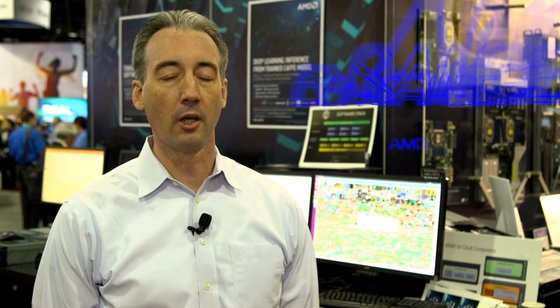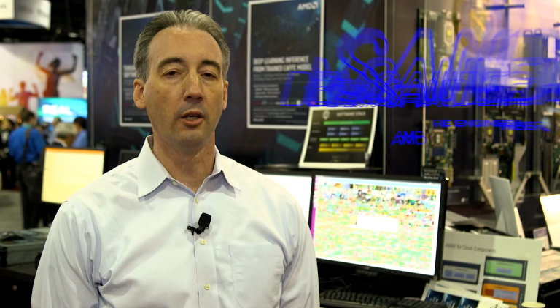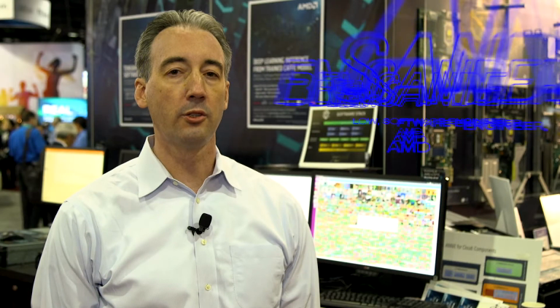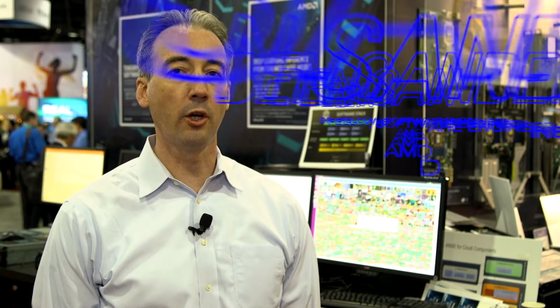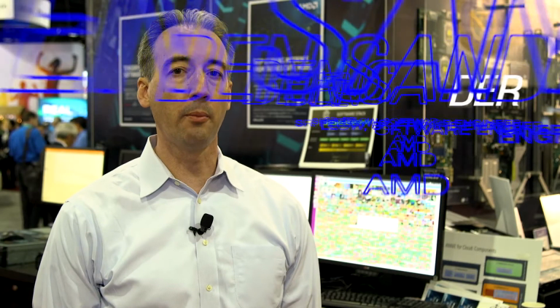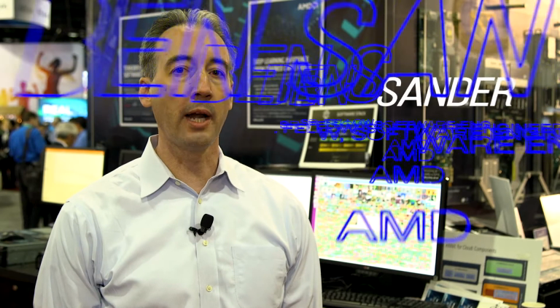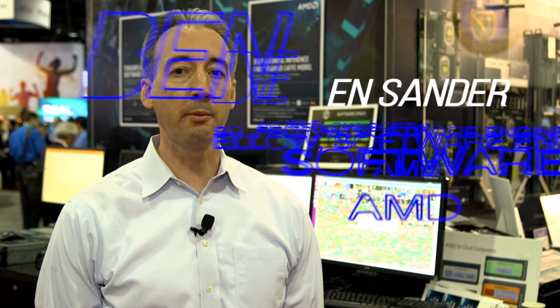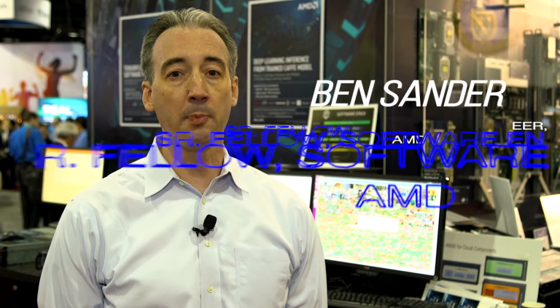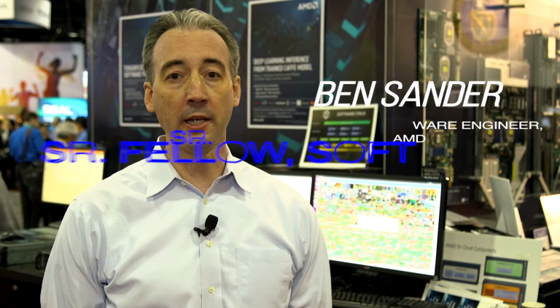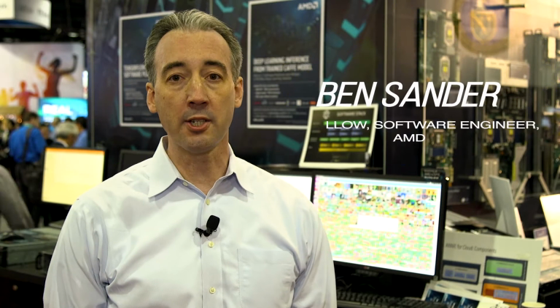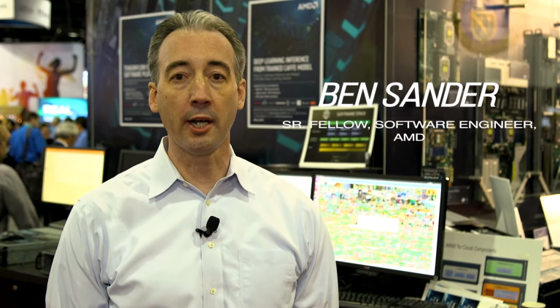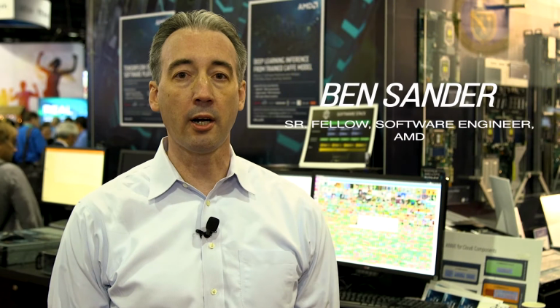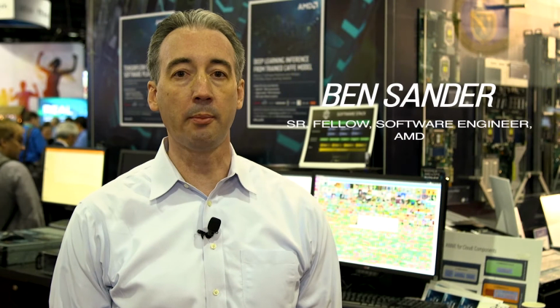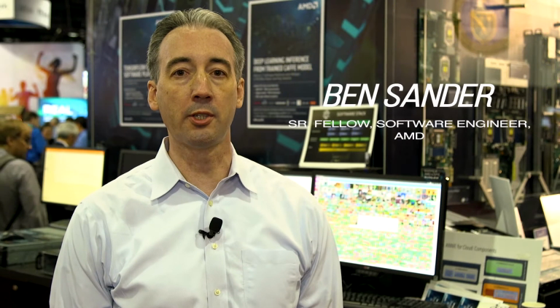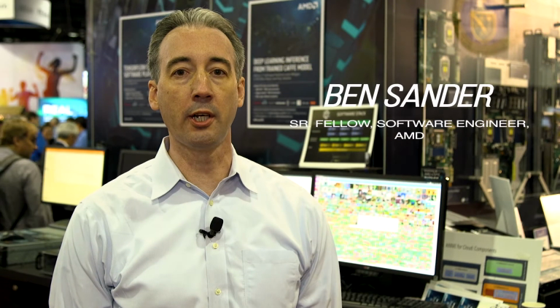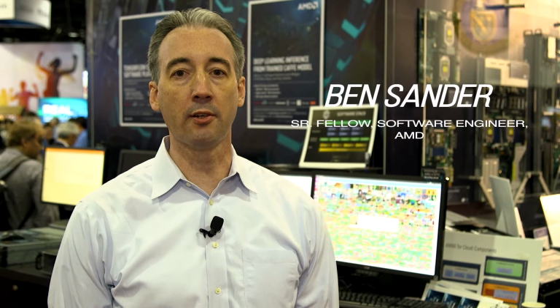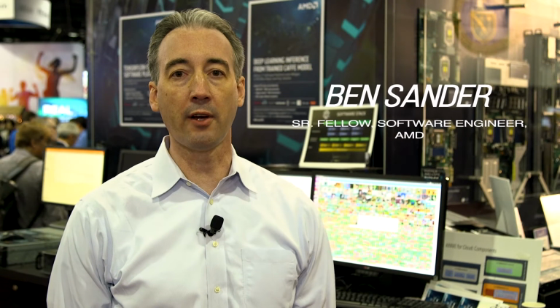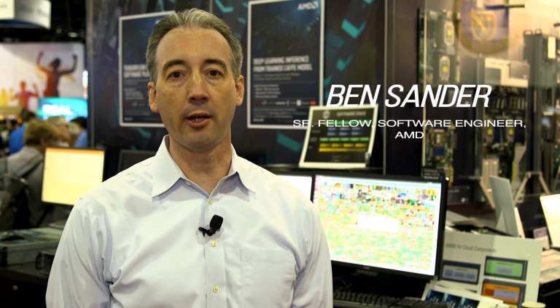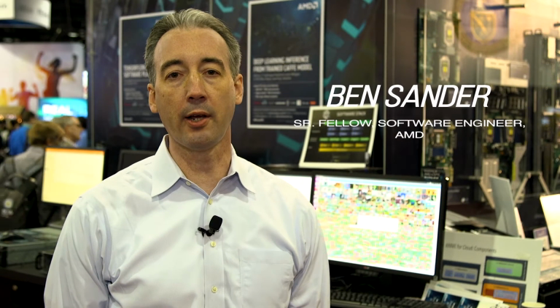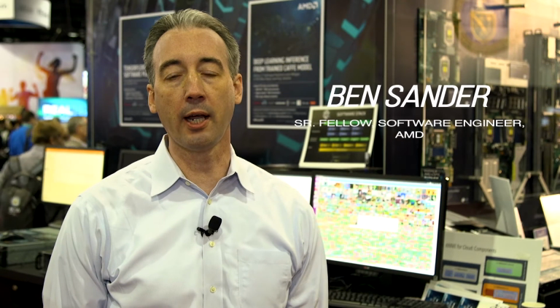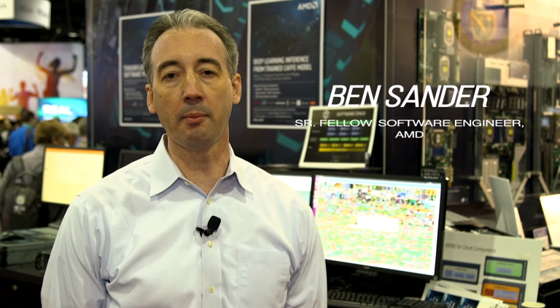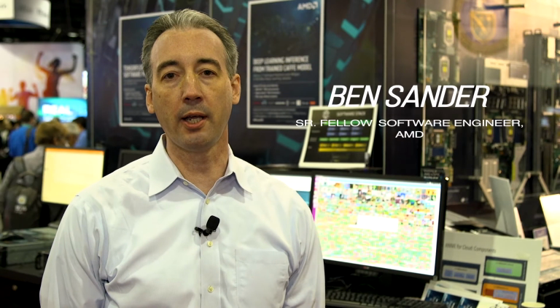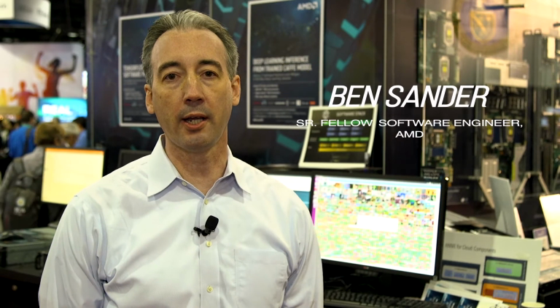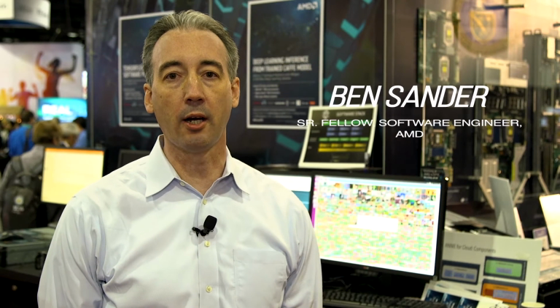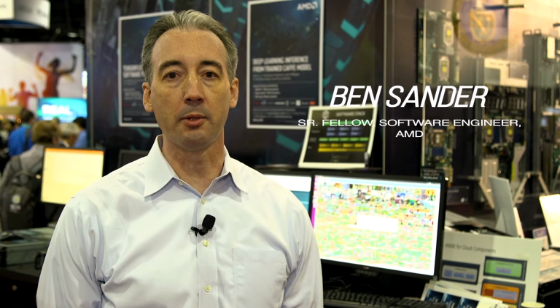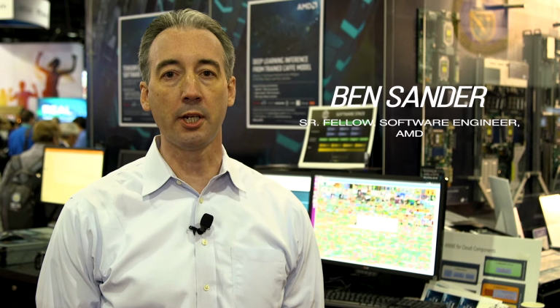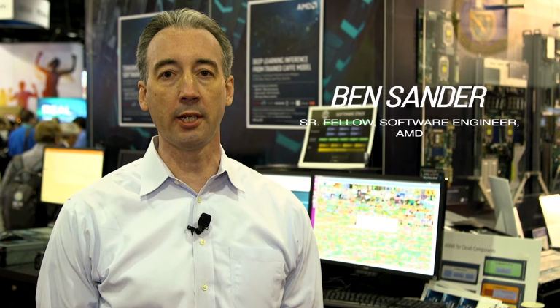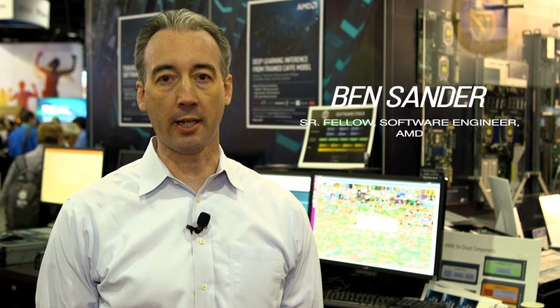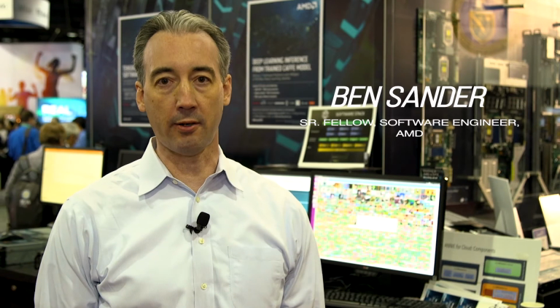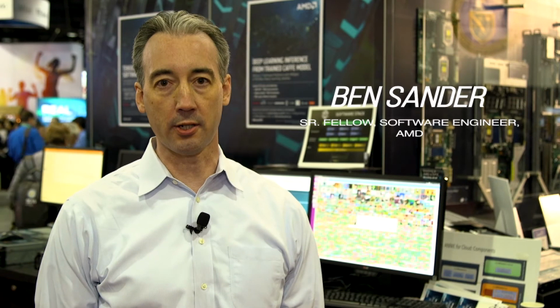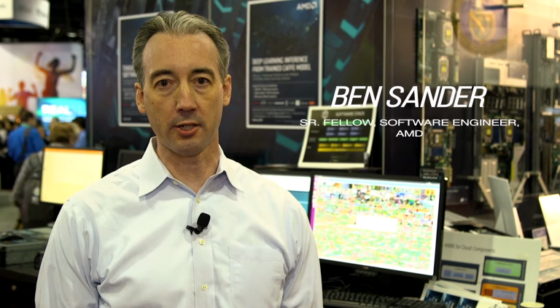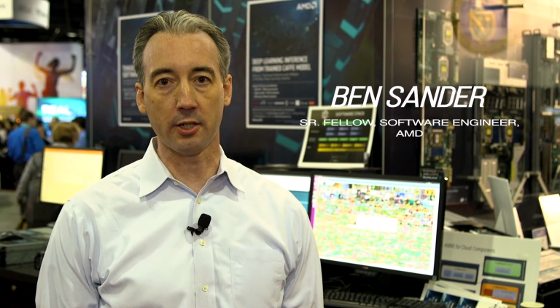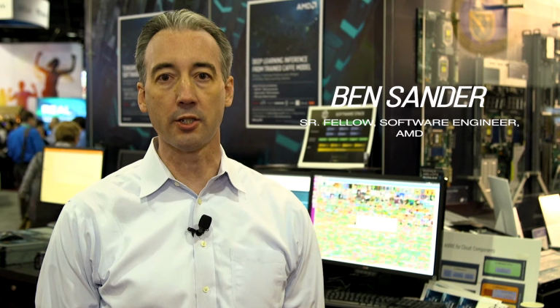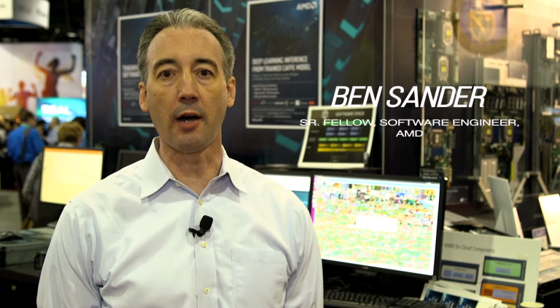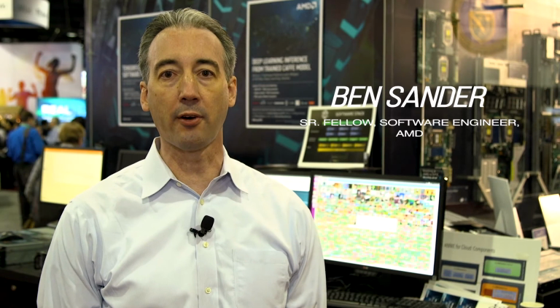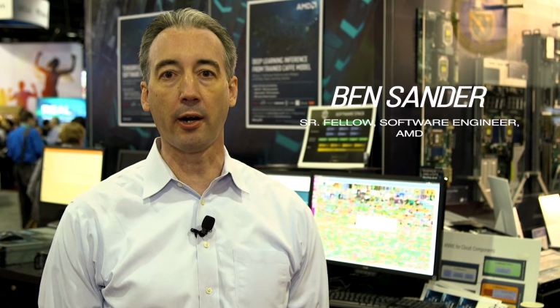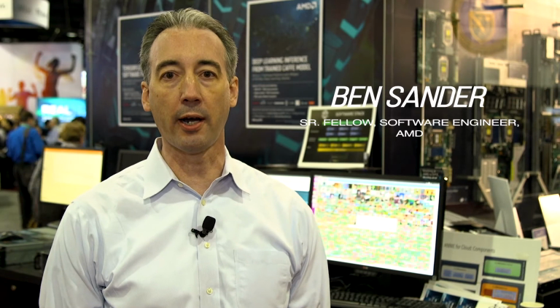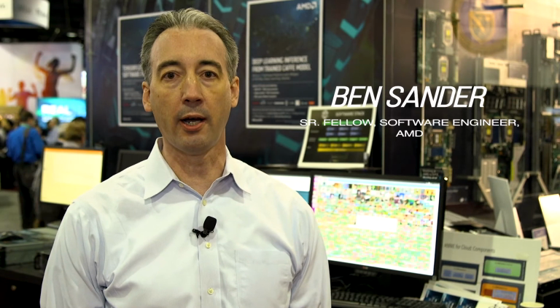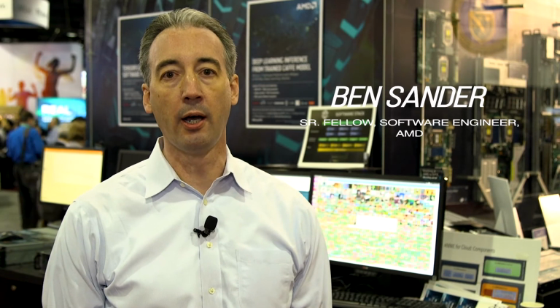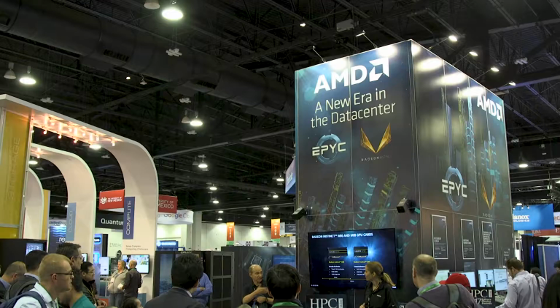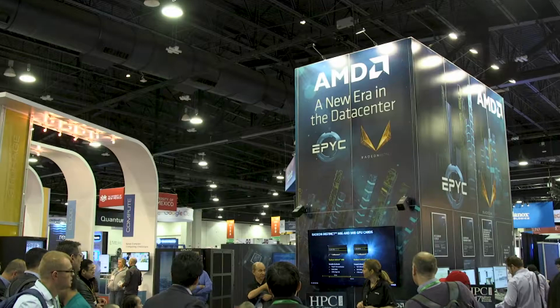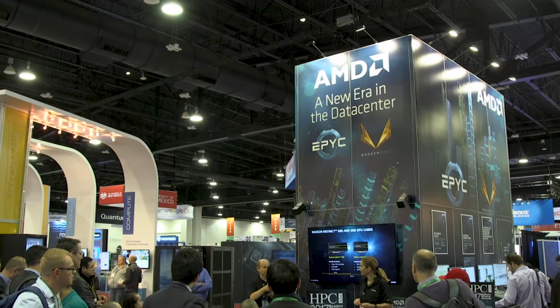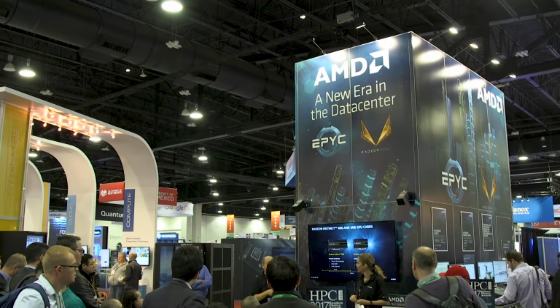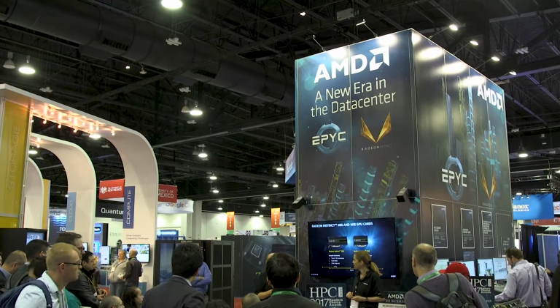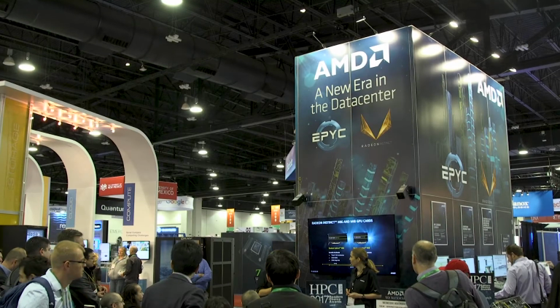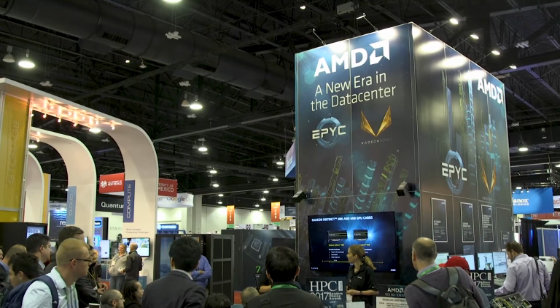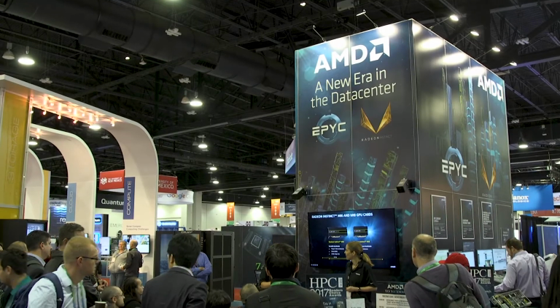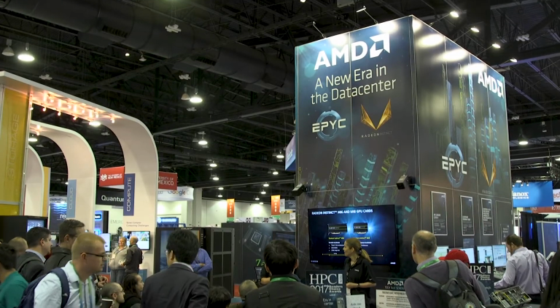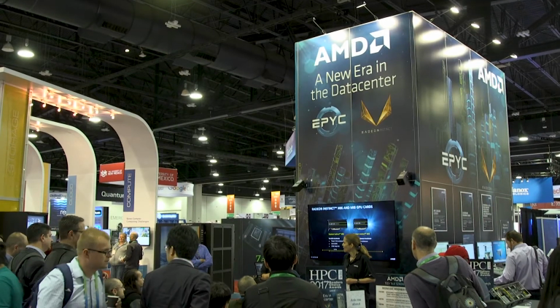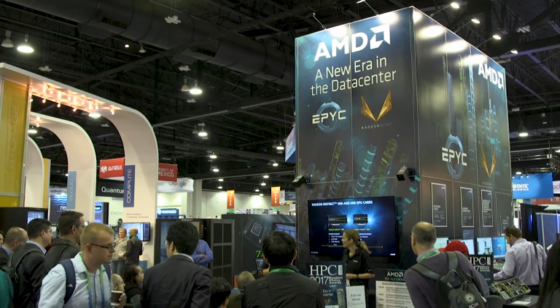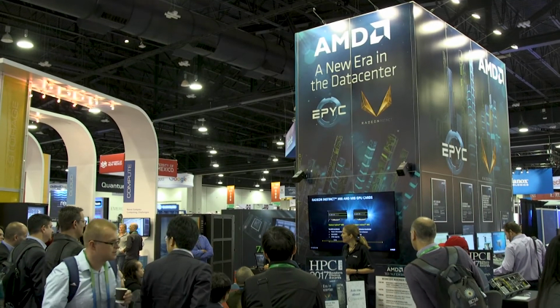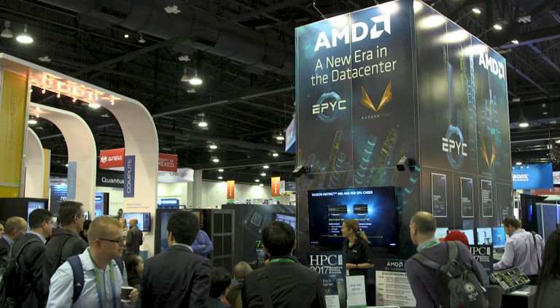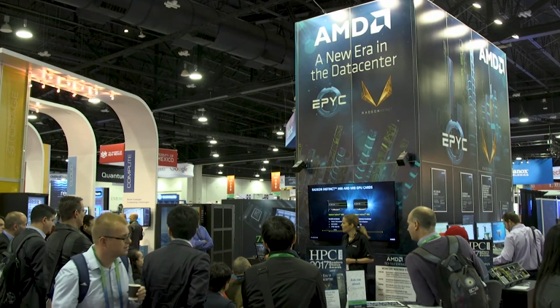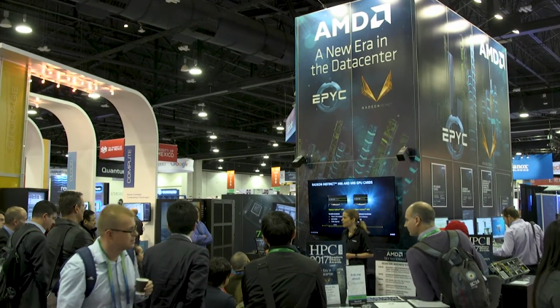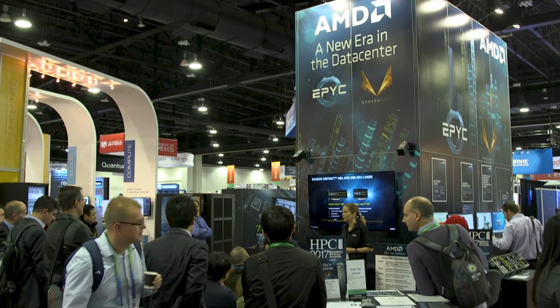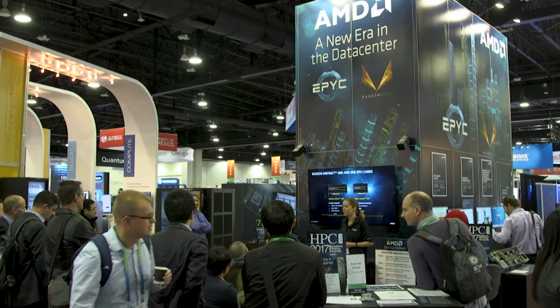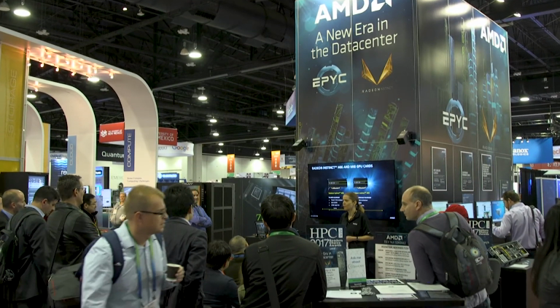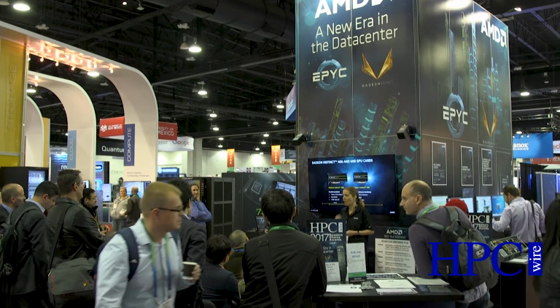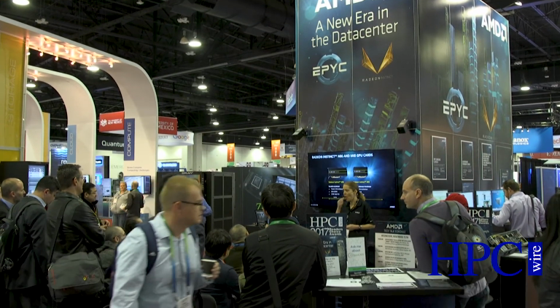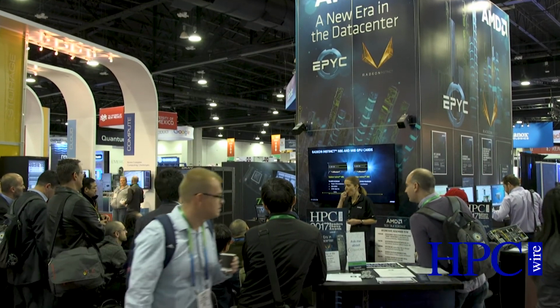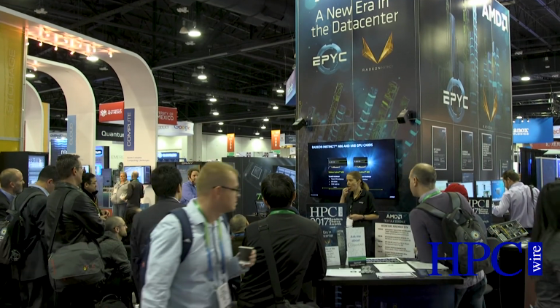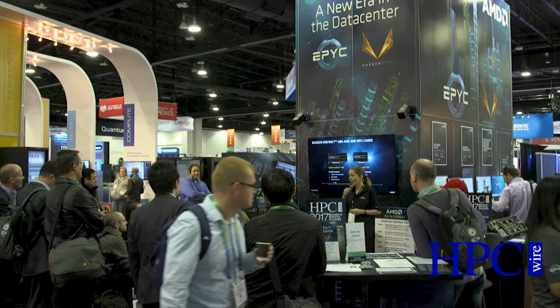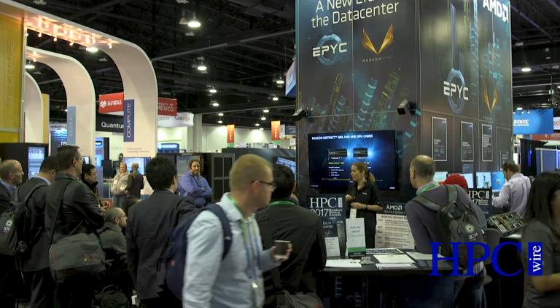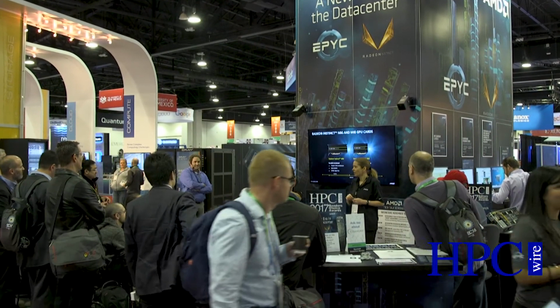My name is Ben Sander. I'm a senior fellow at AMD in our machine intelligence and software area. I wanted to welcome you to Supercomputing 17 in Denver.